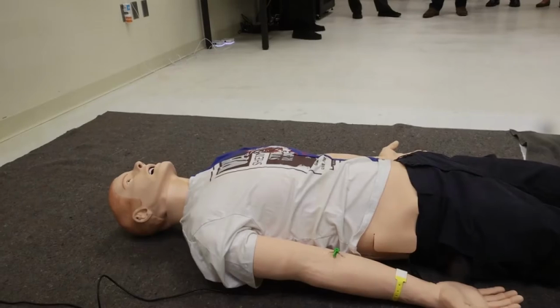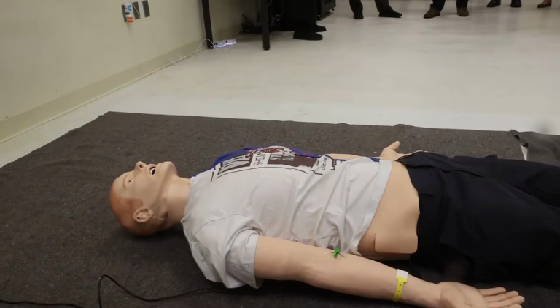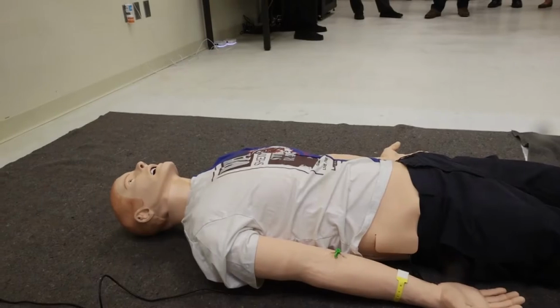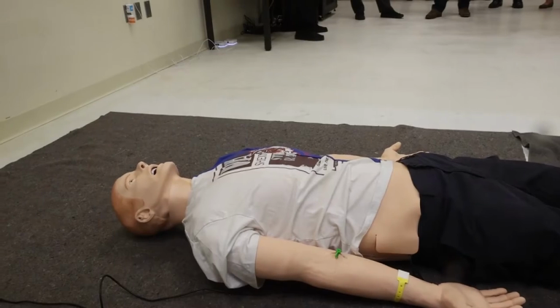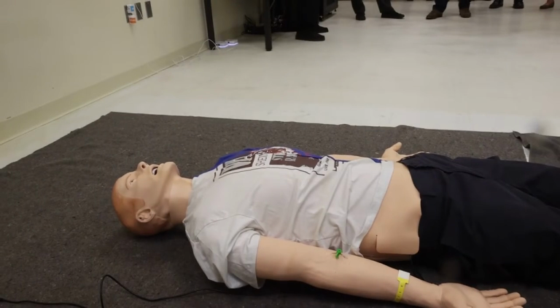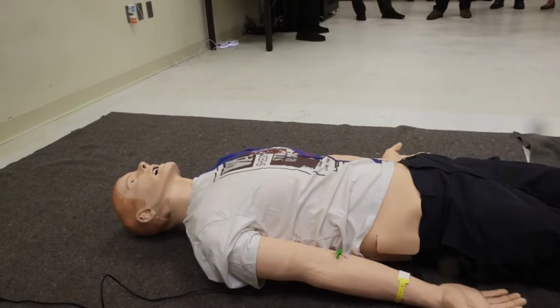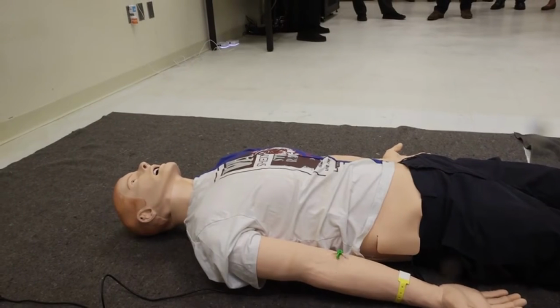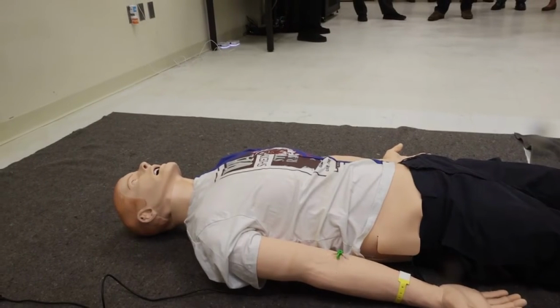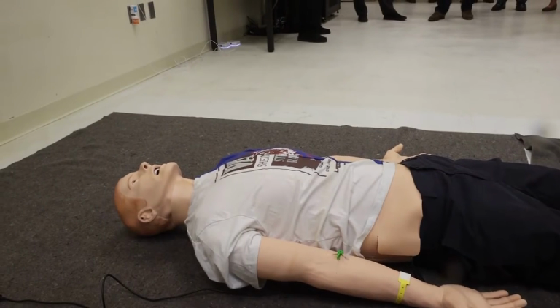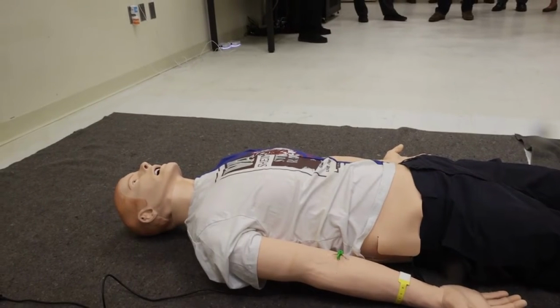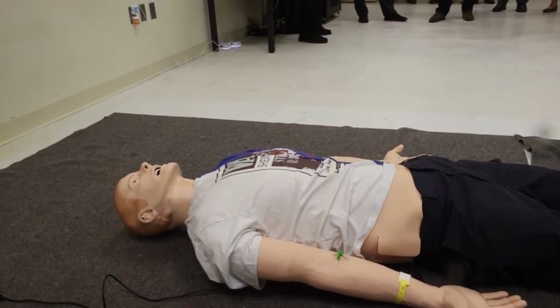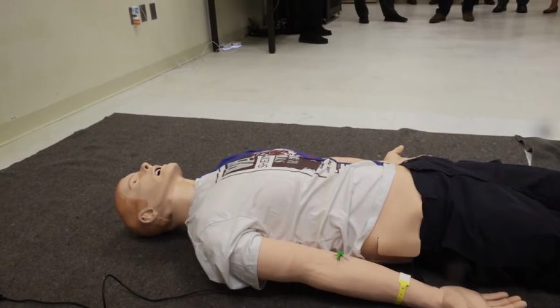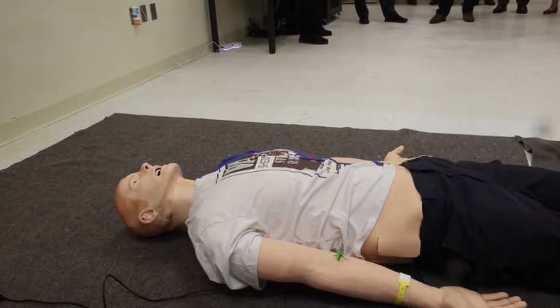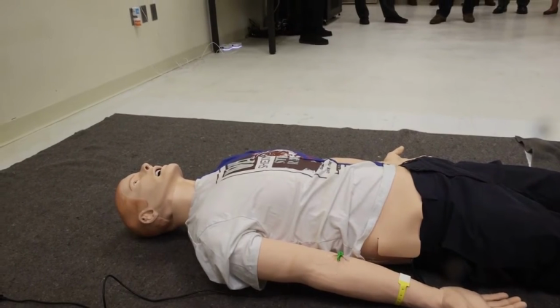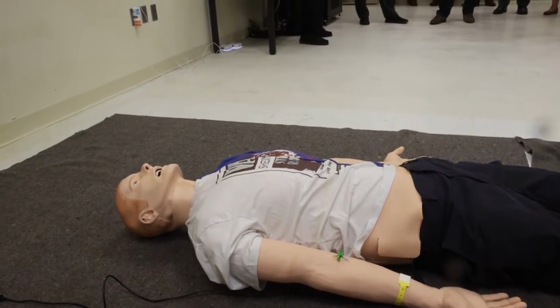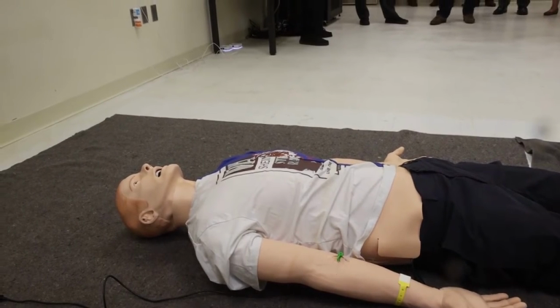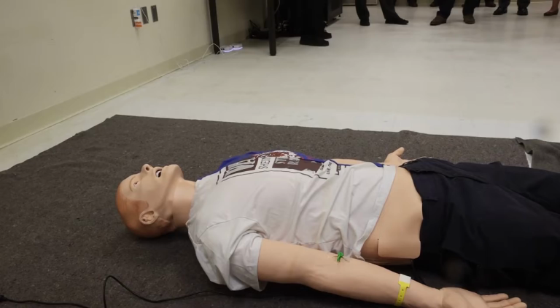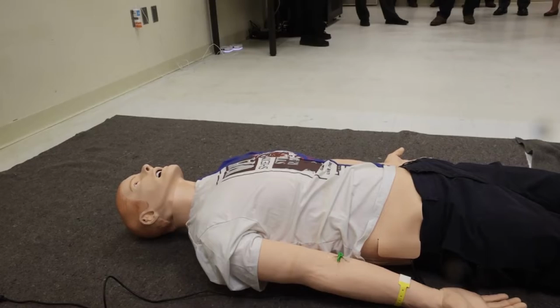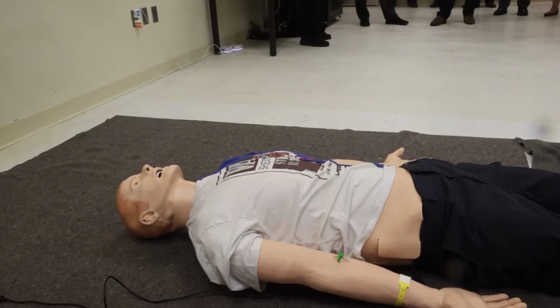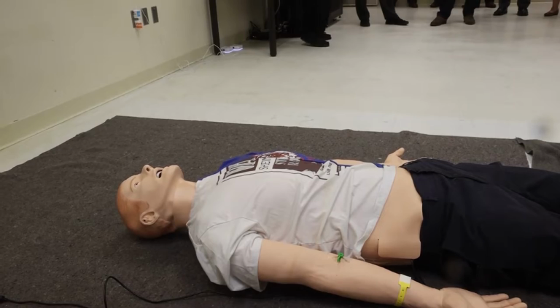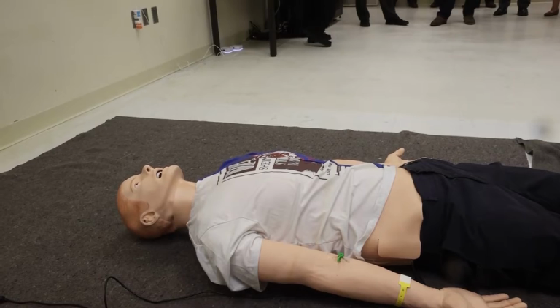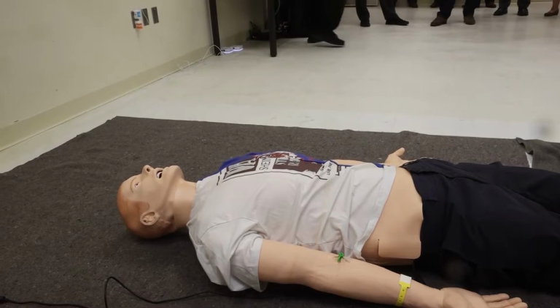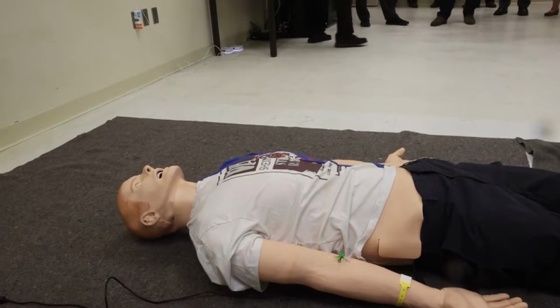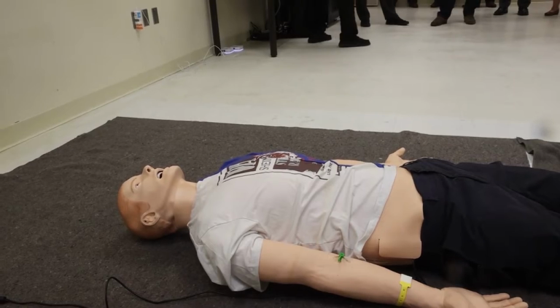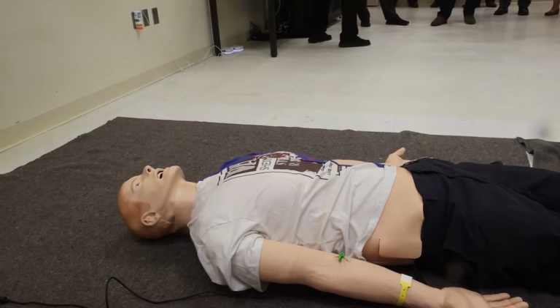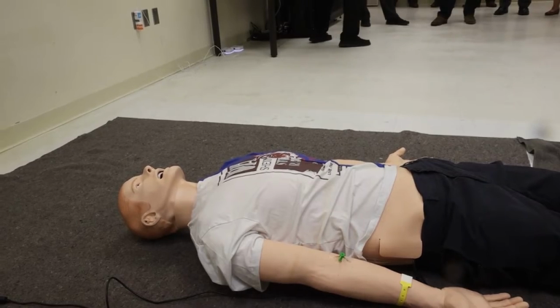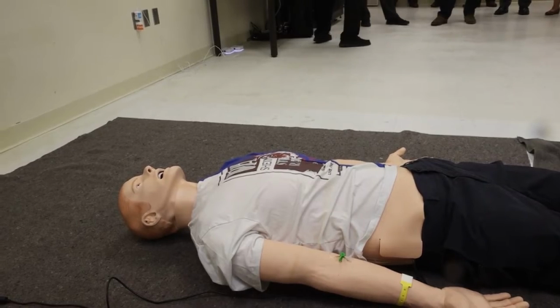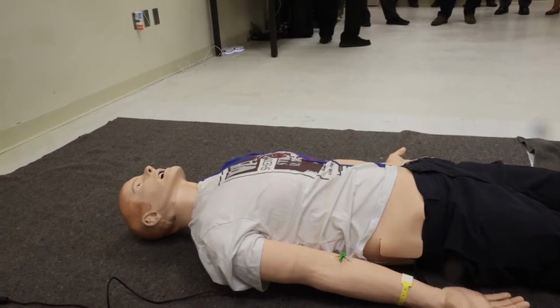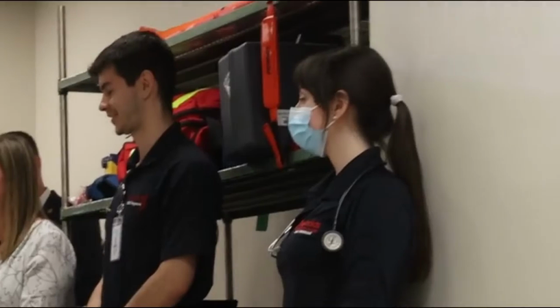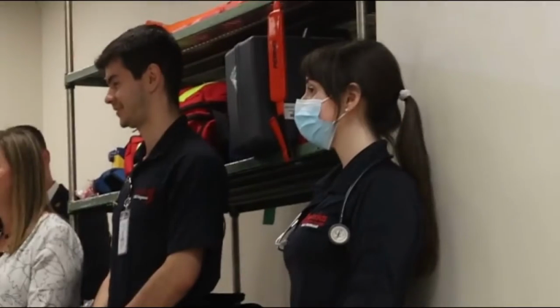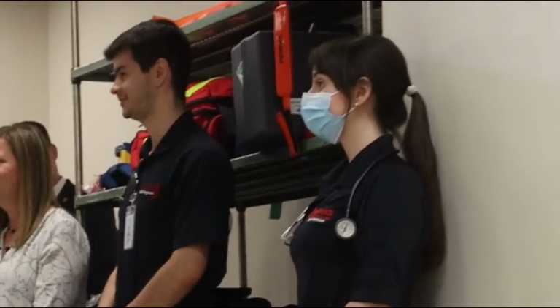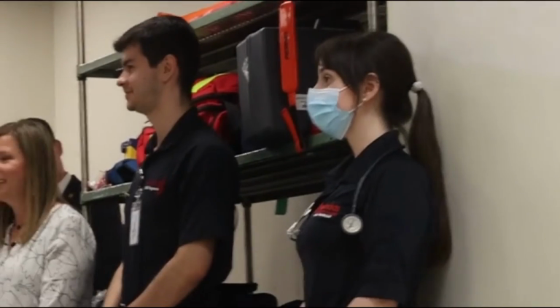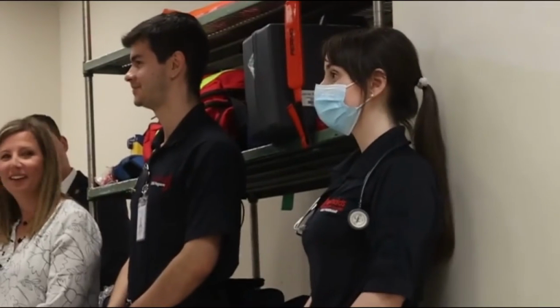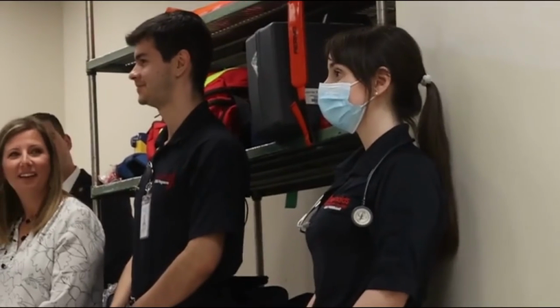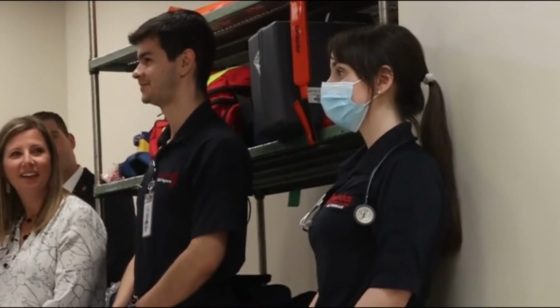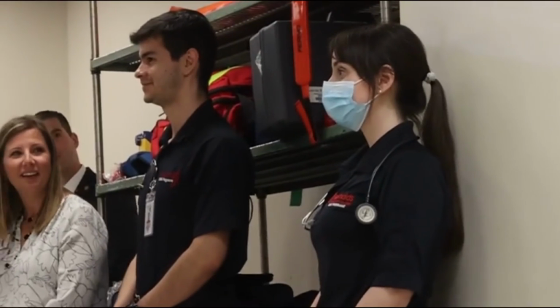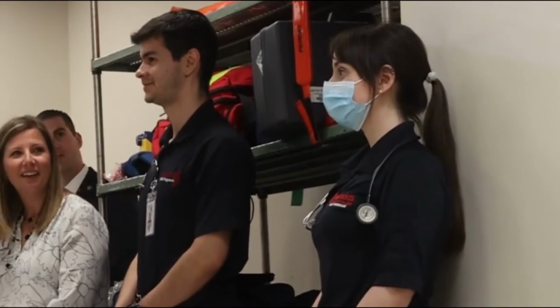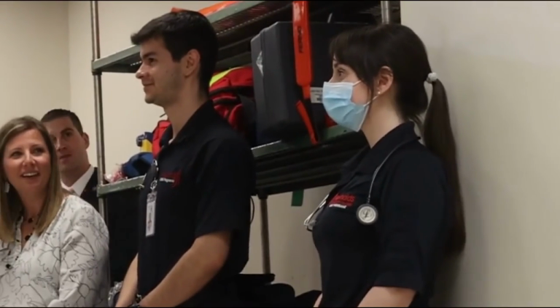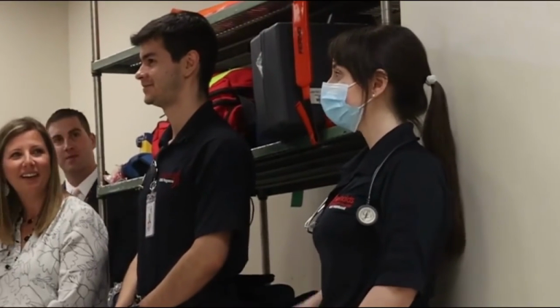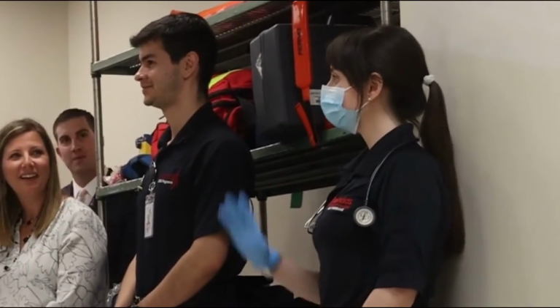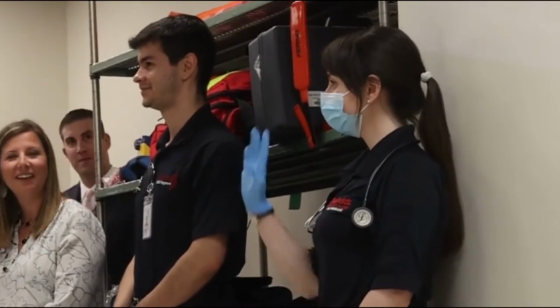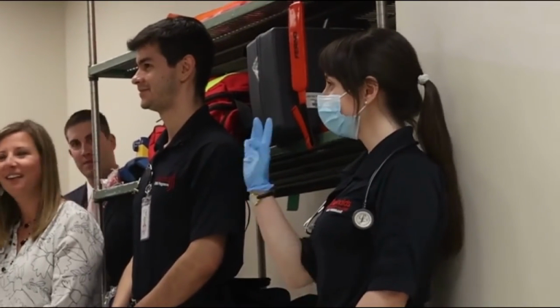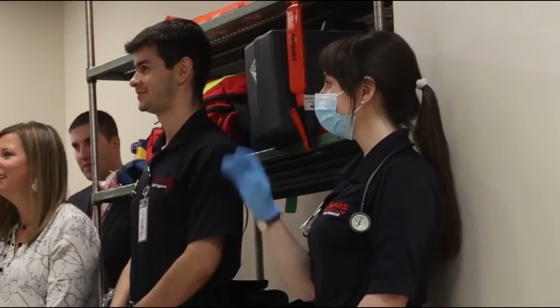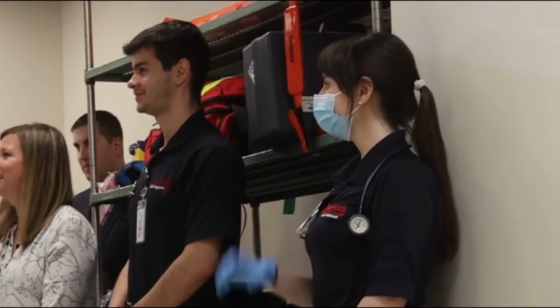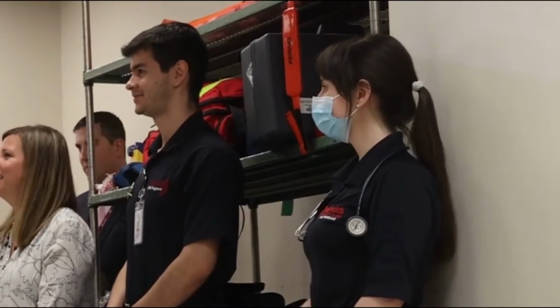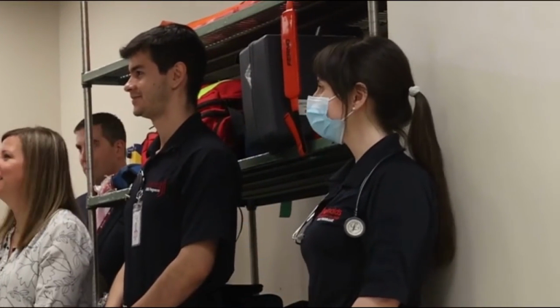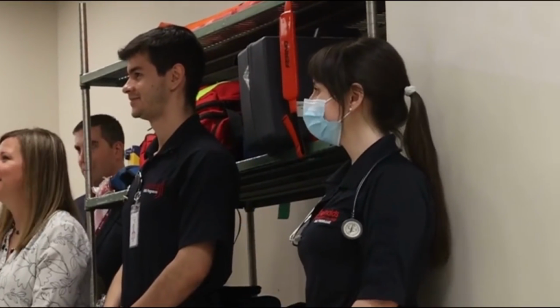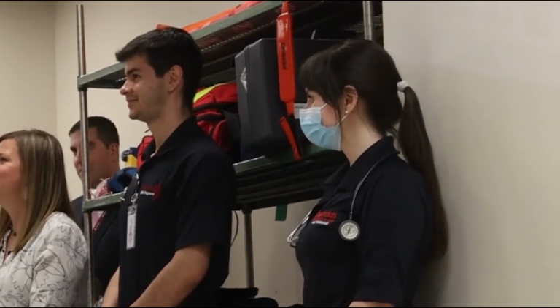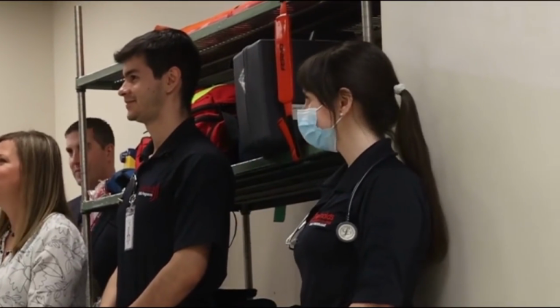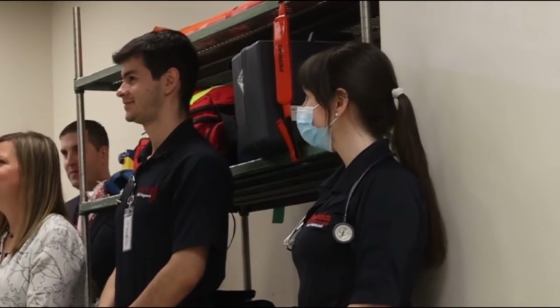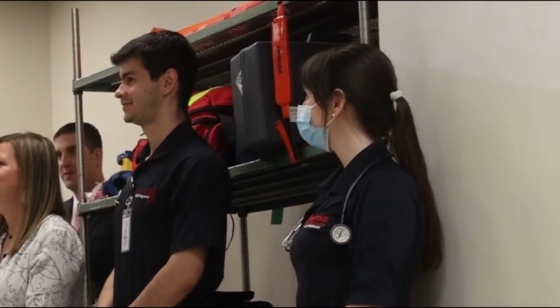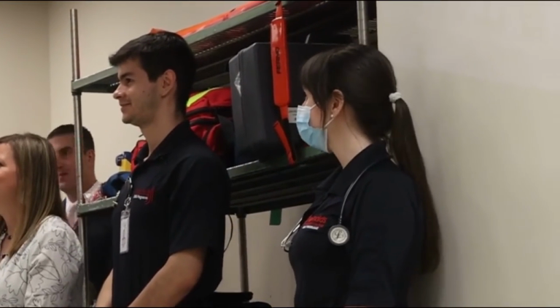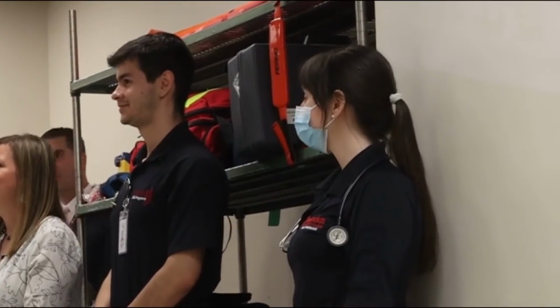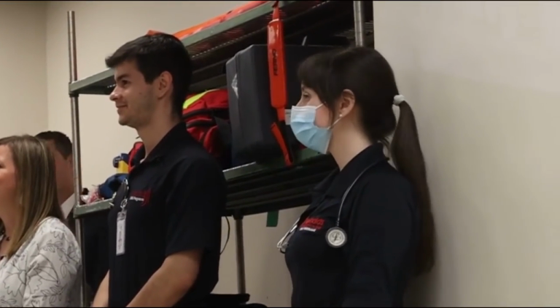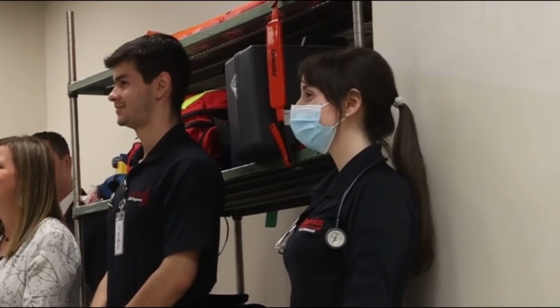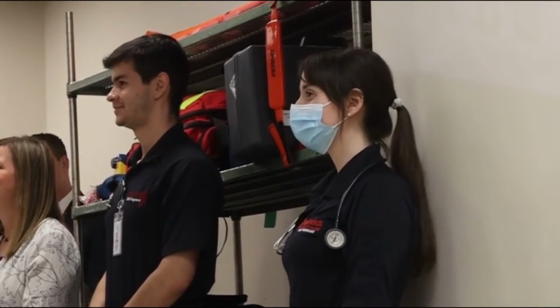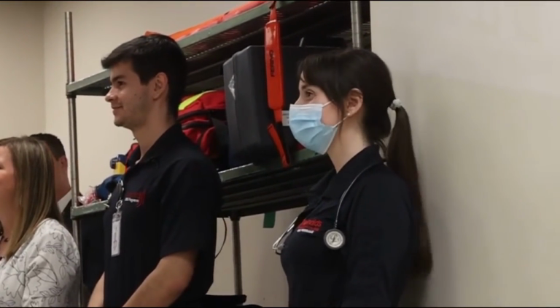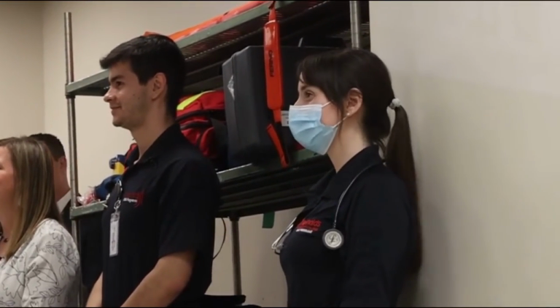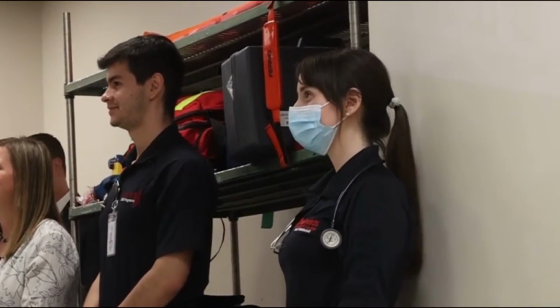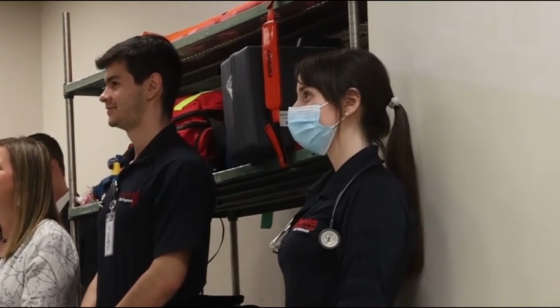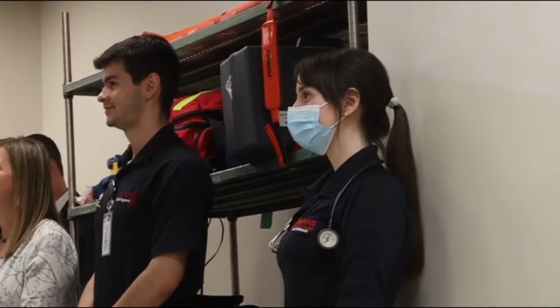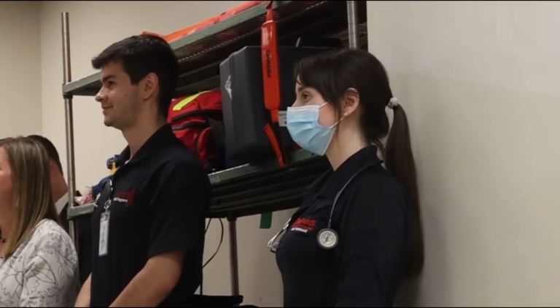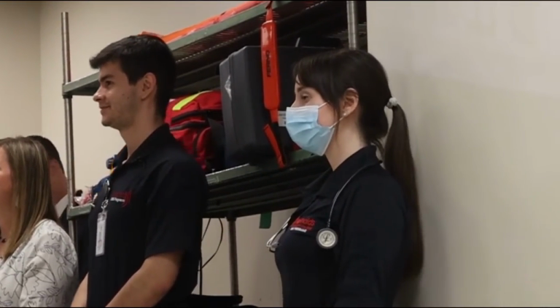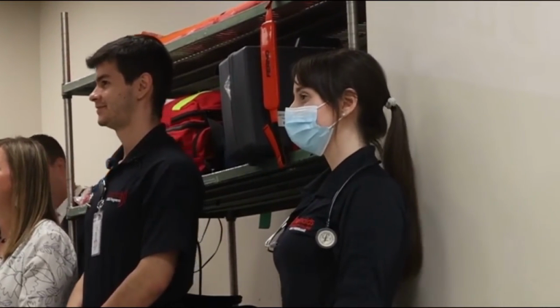These are our two students. We've got Omar Saran and we've got Shelby Gay. Both went through our EMT program here at the college.